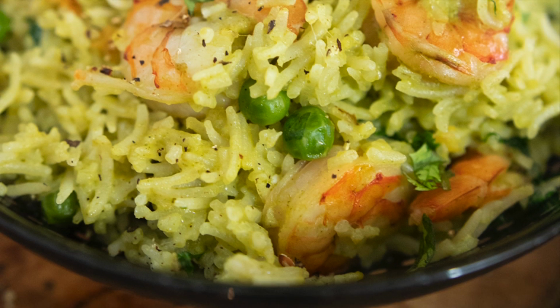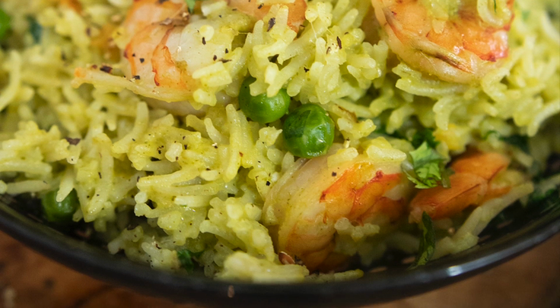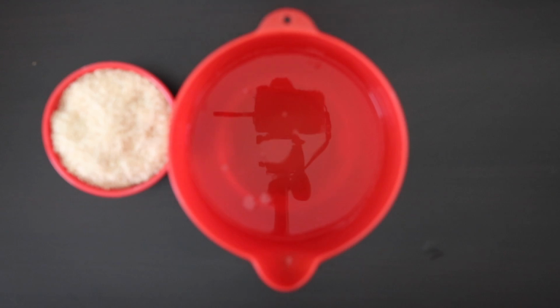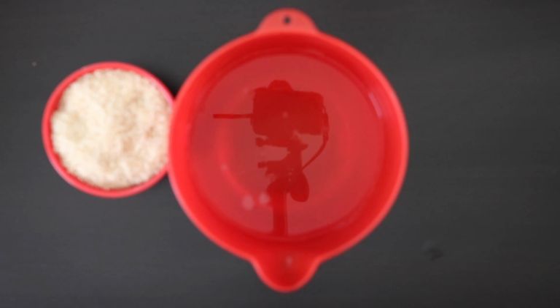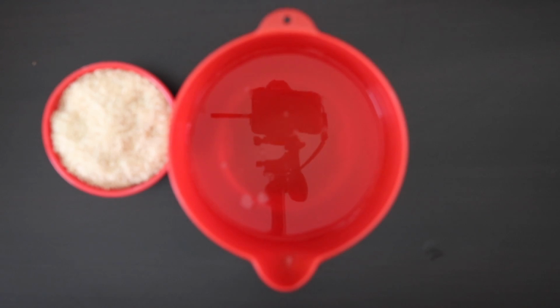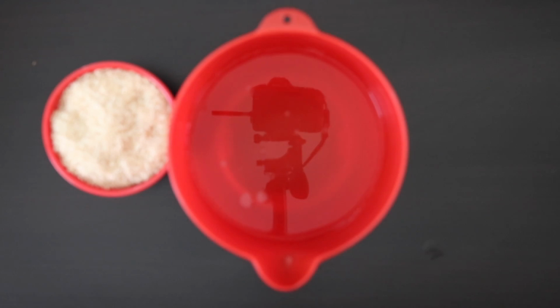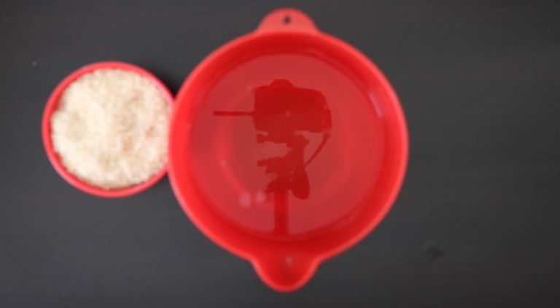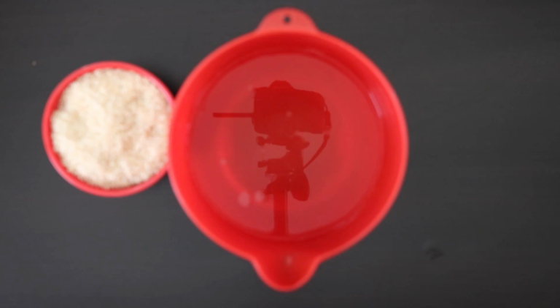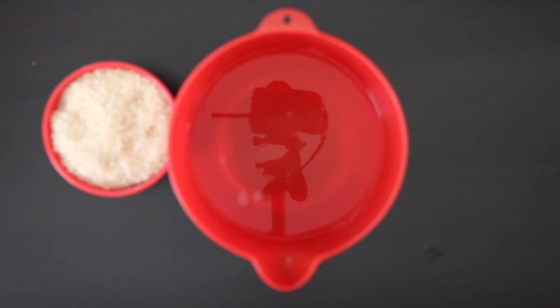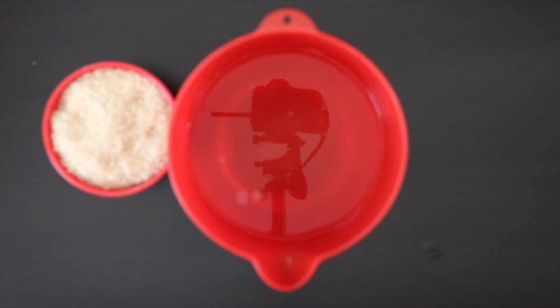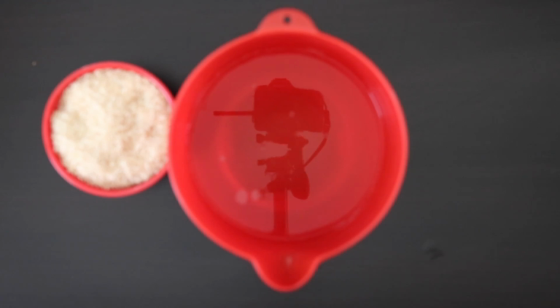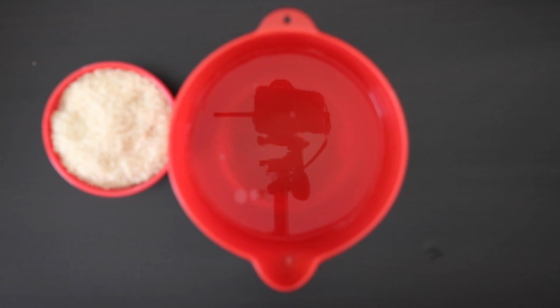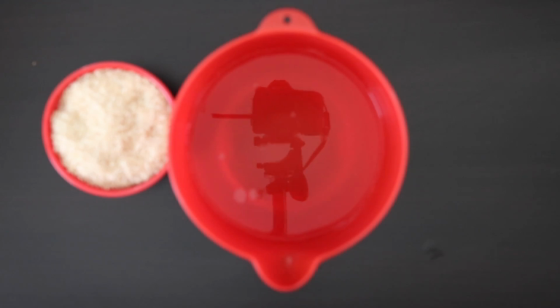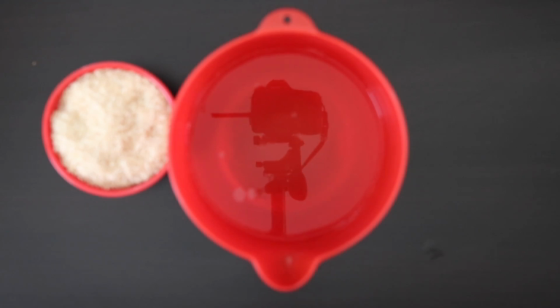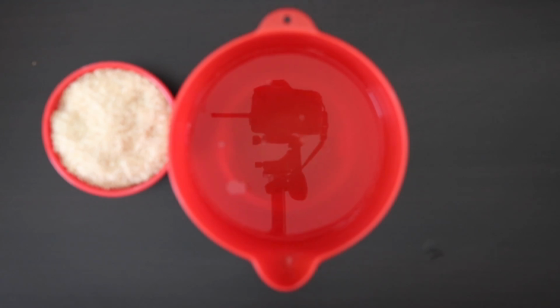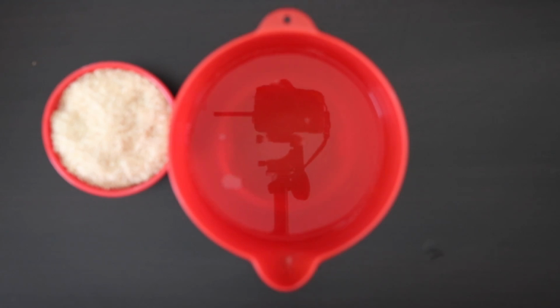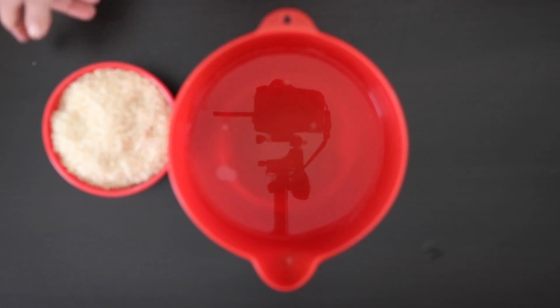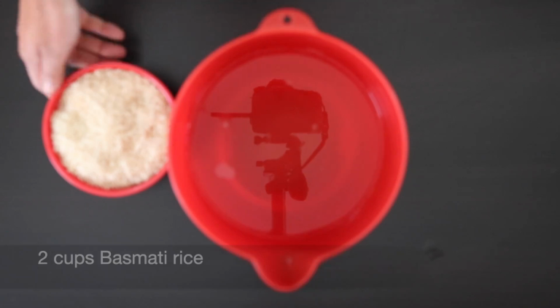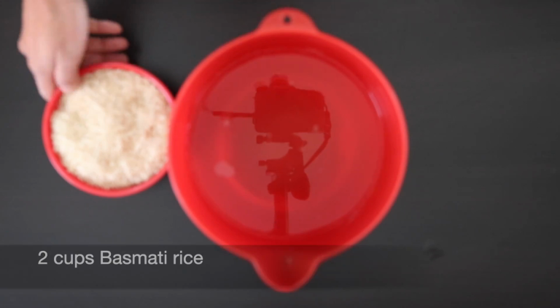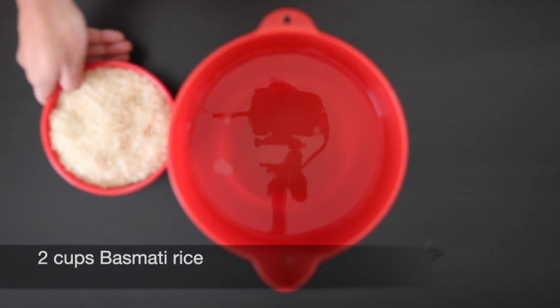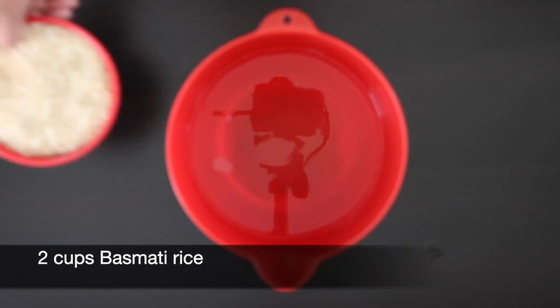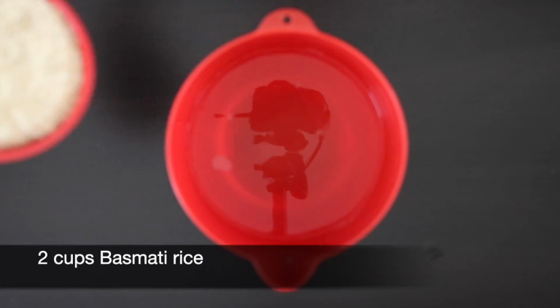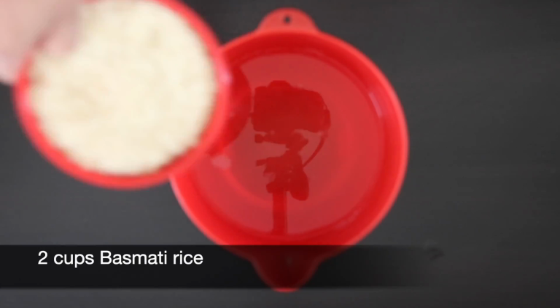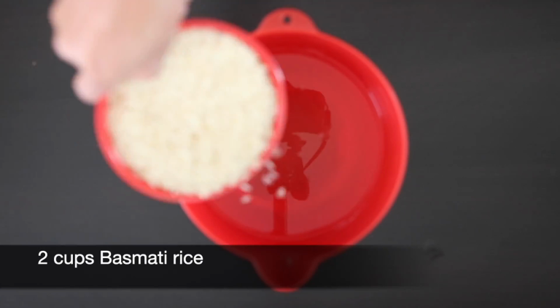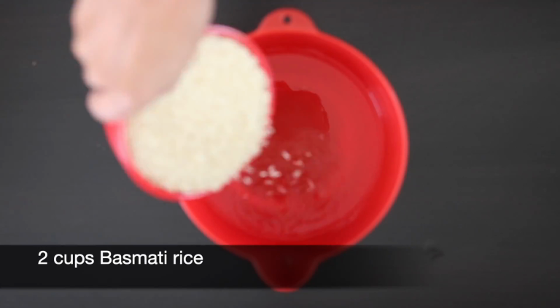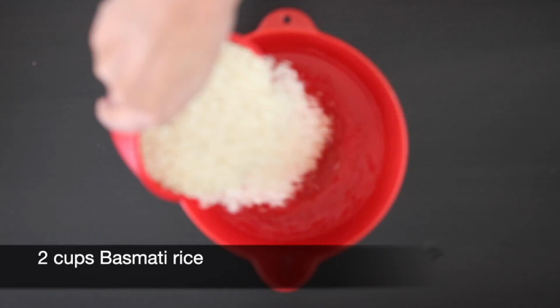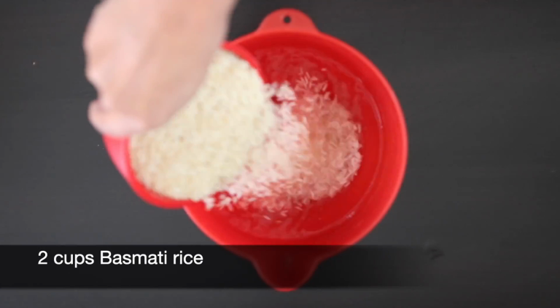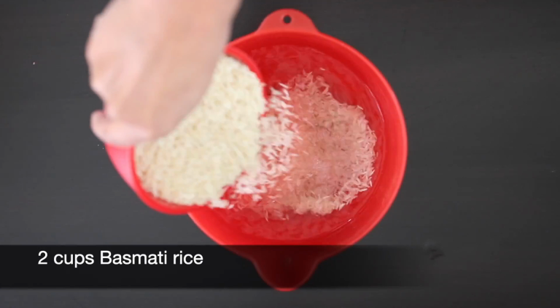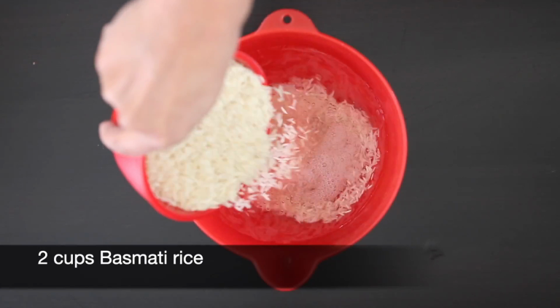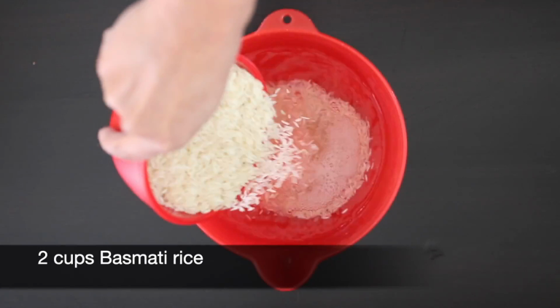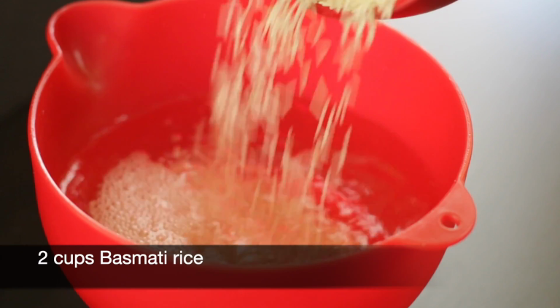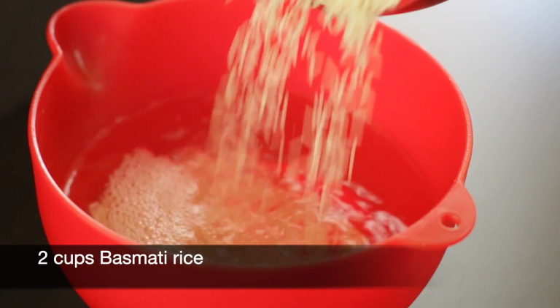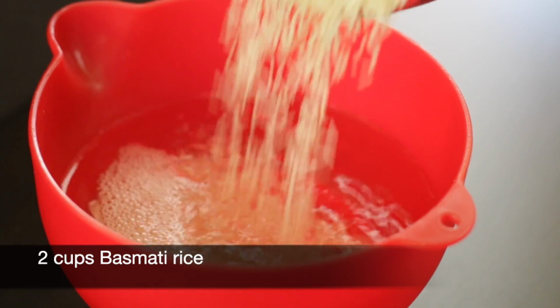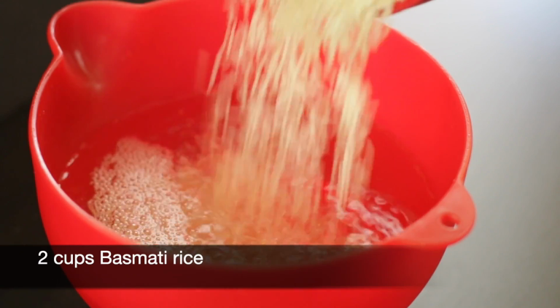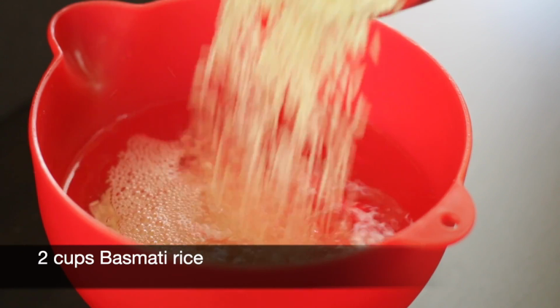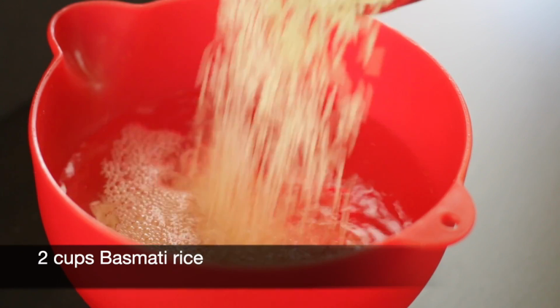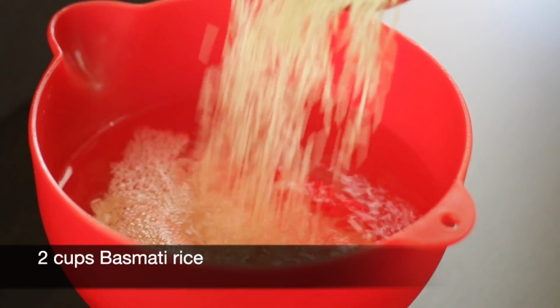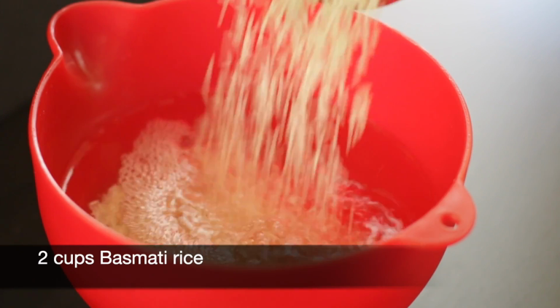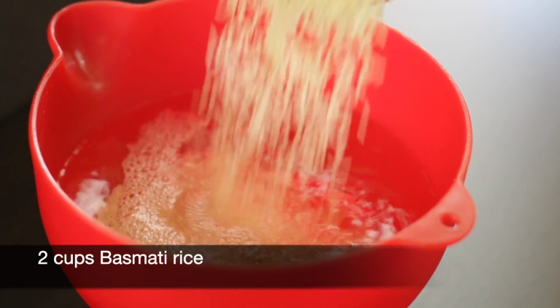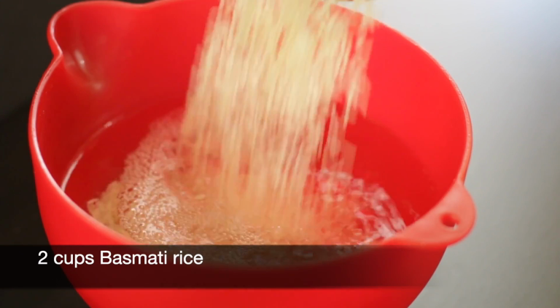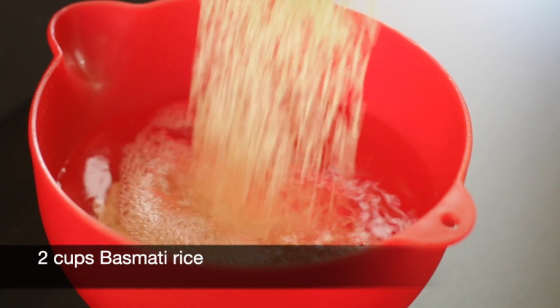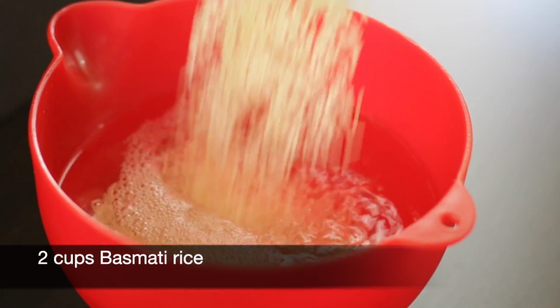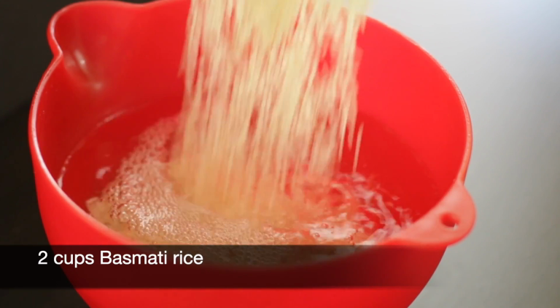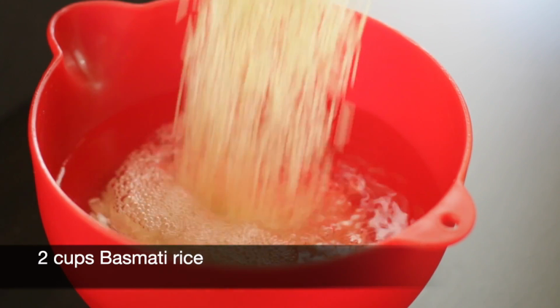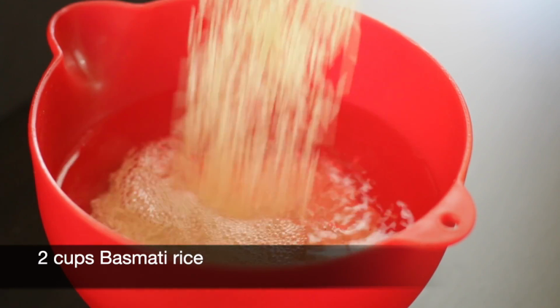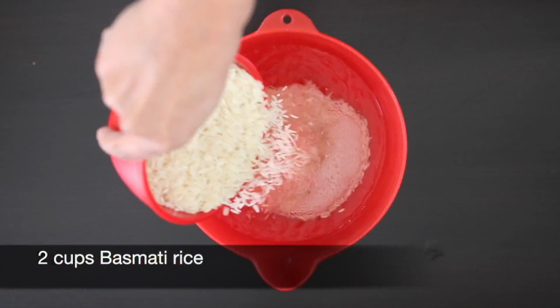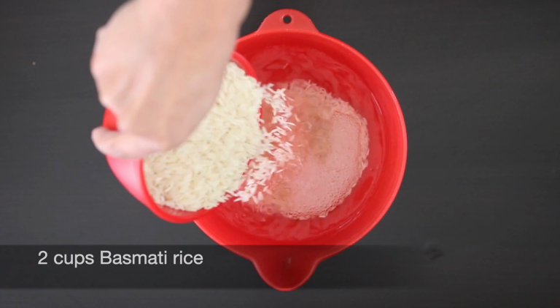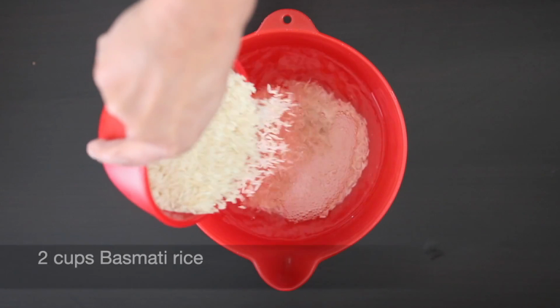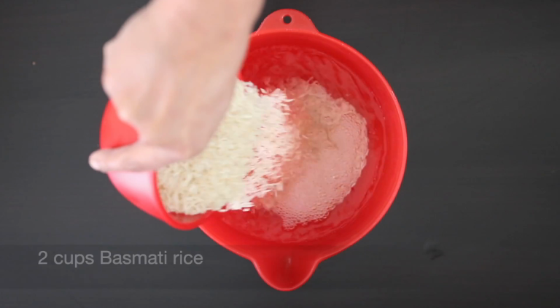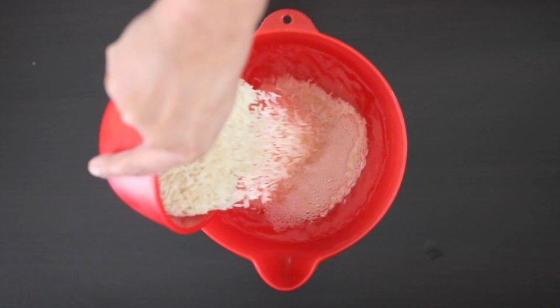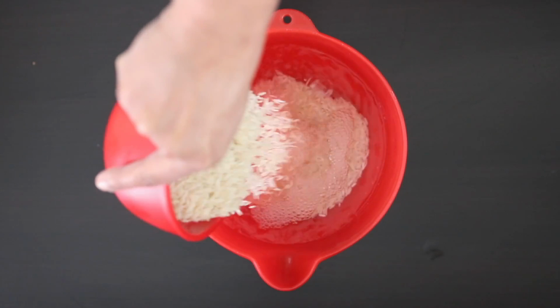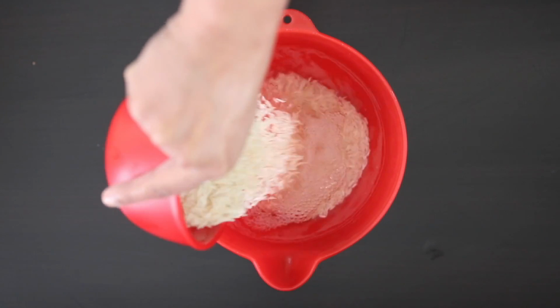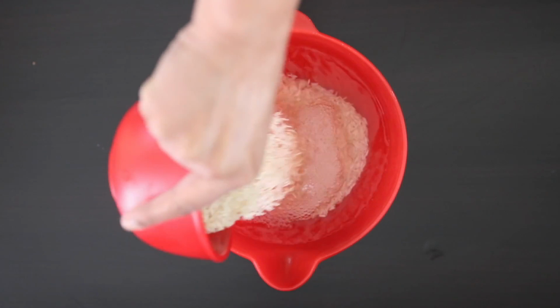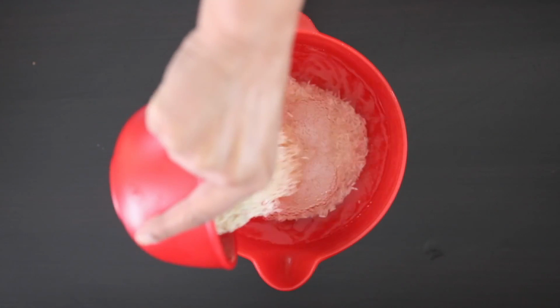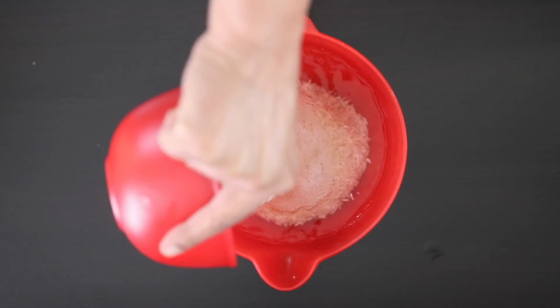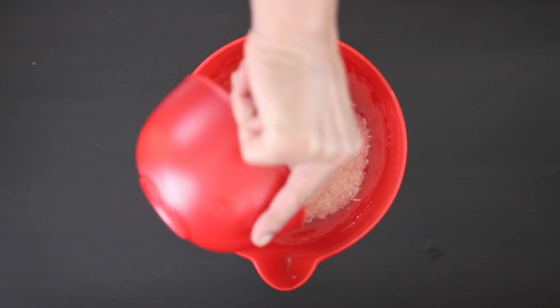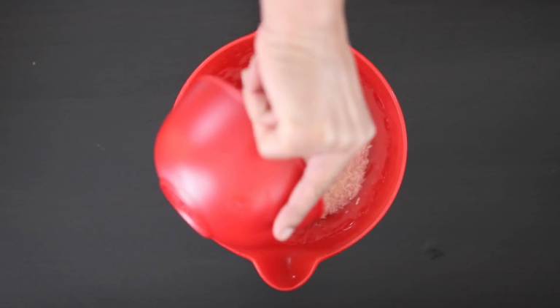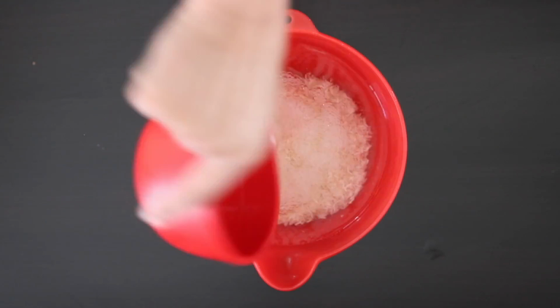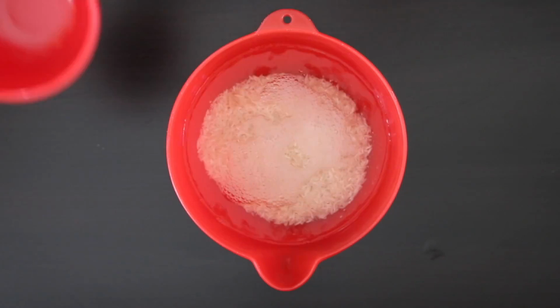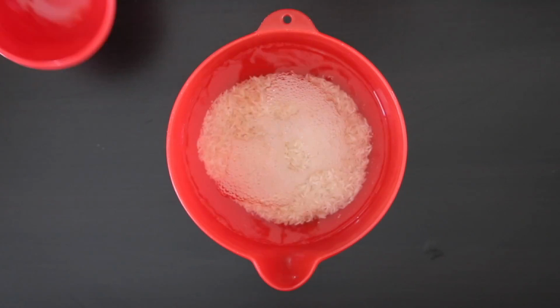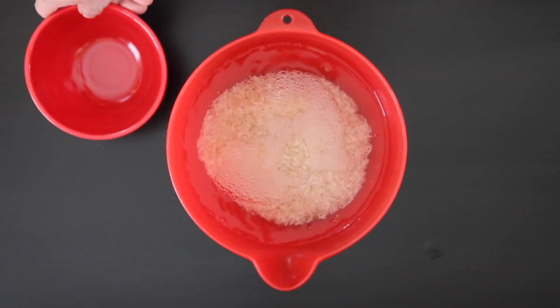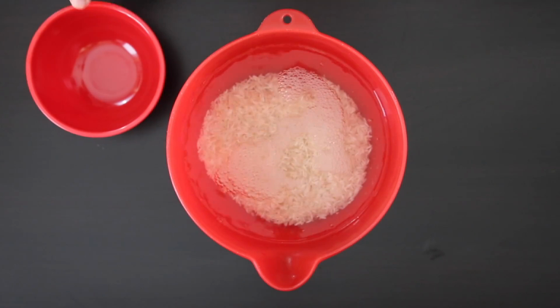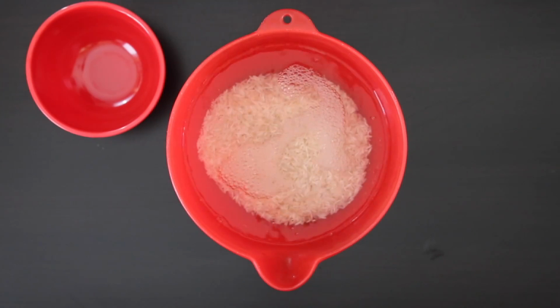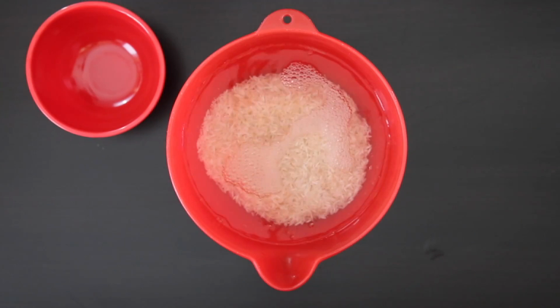With any recipe that uses basmati rice, I am first going to soak it. I have two cups of basmati rice here and I'm going to soak this for 30 minutes.